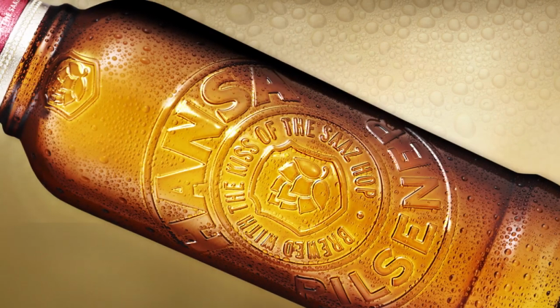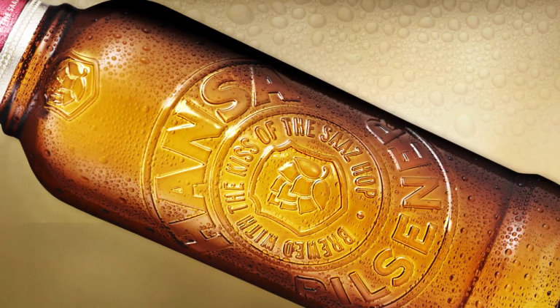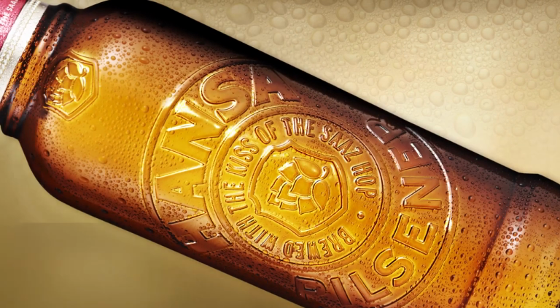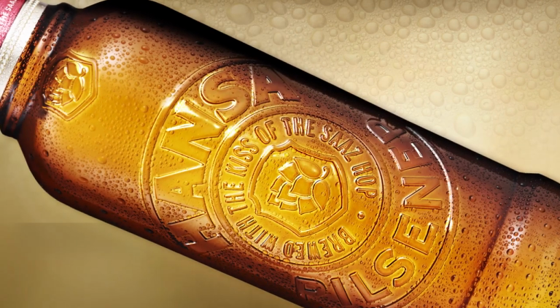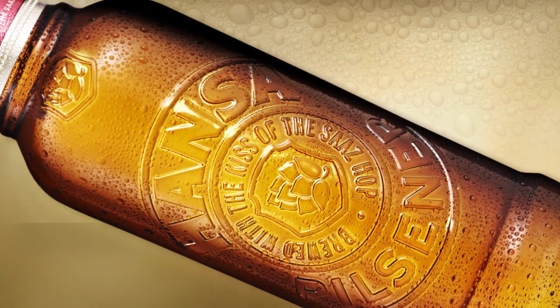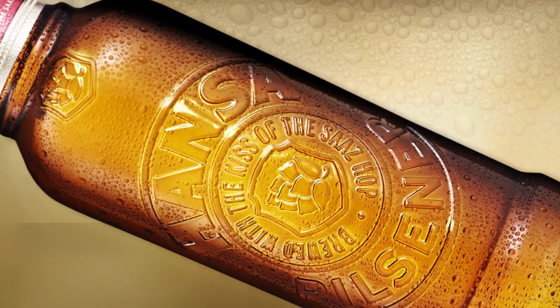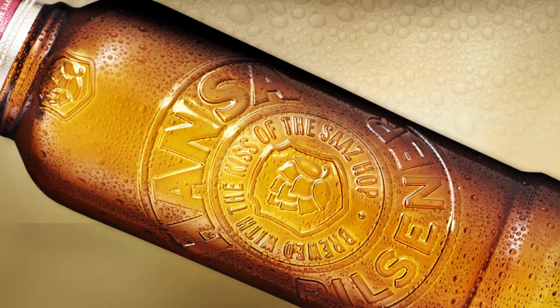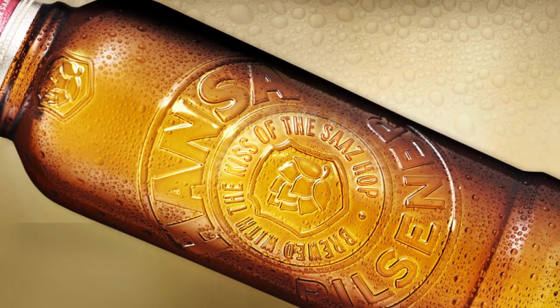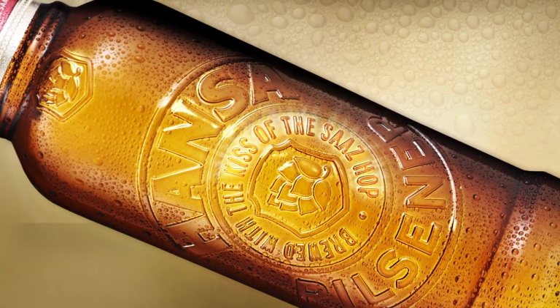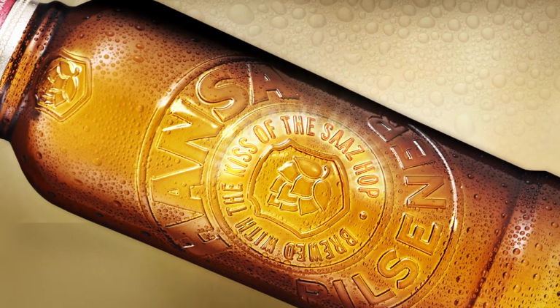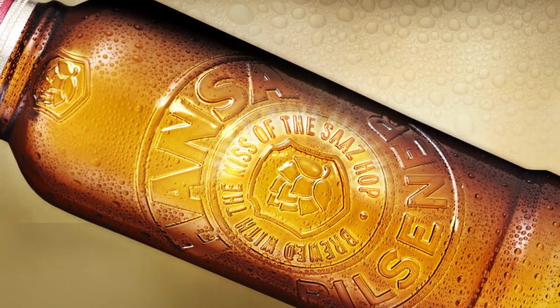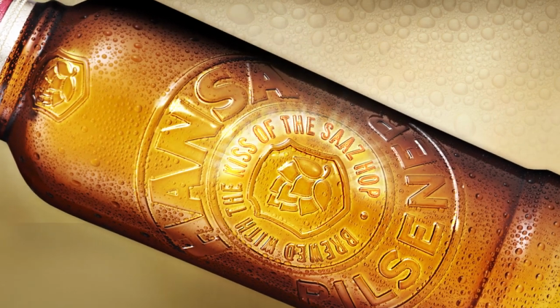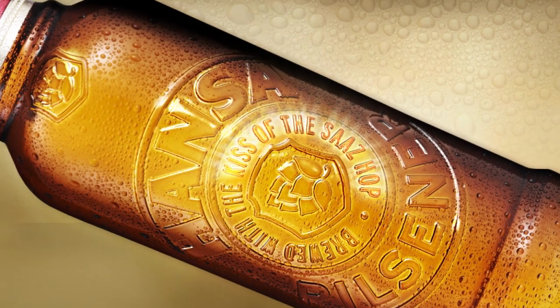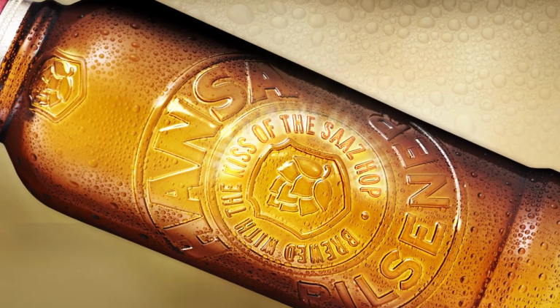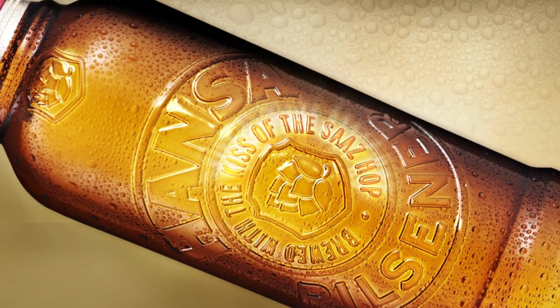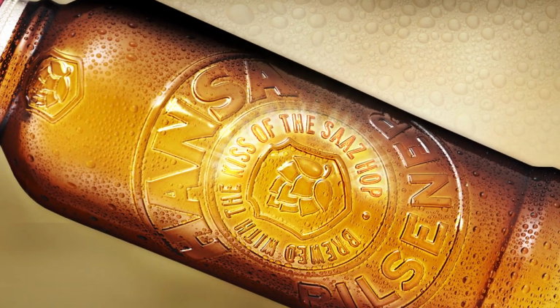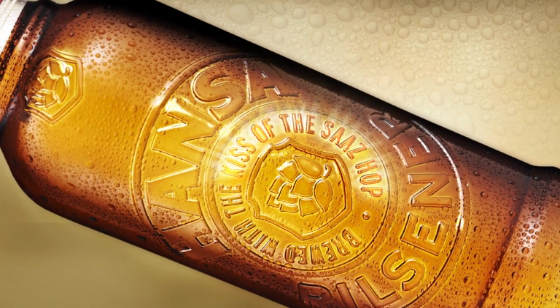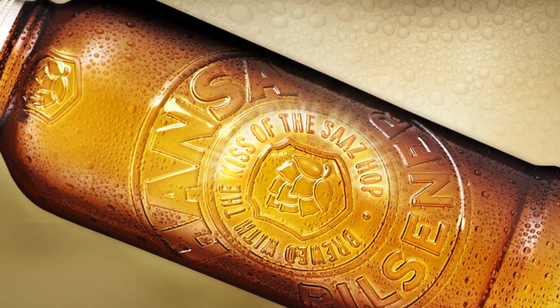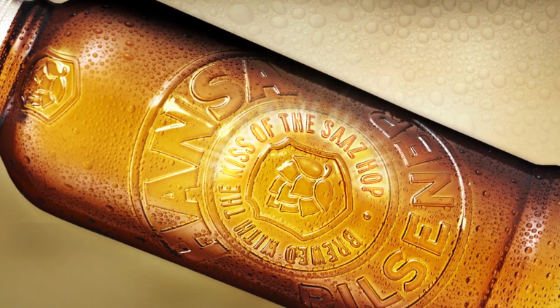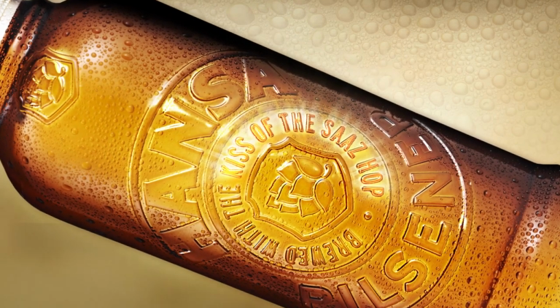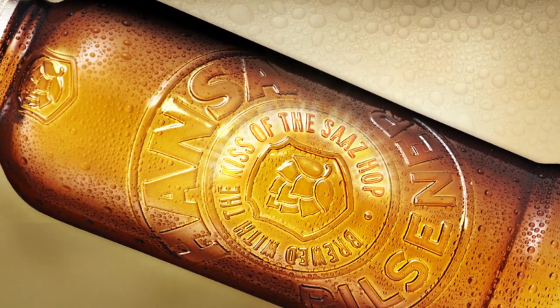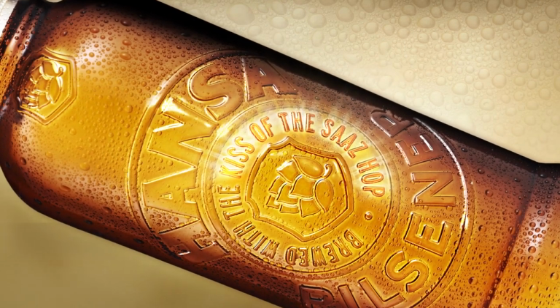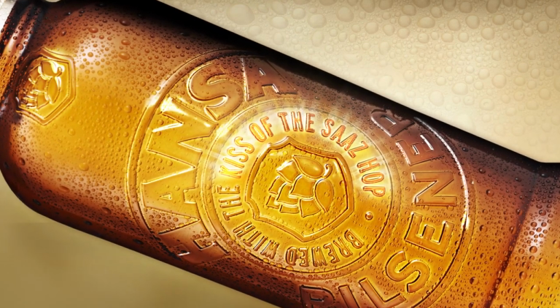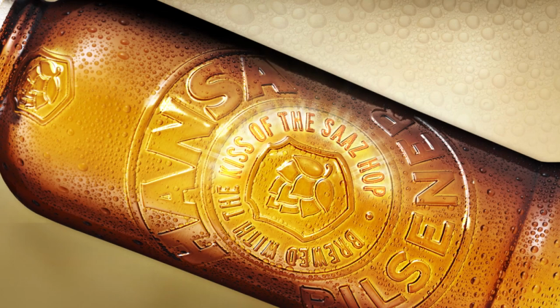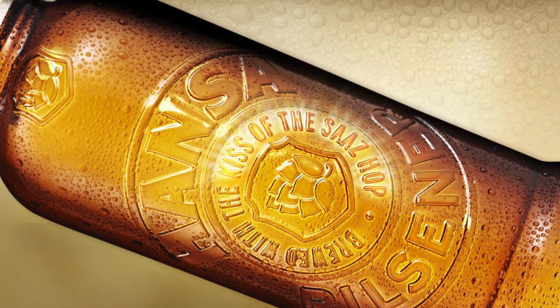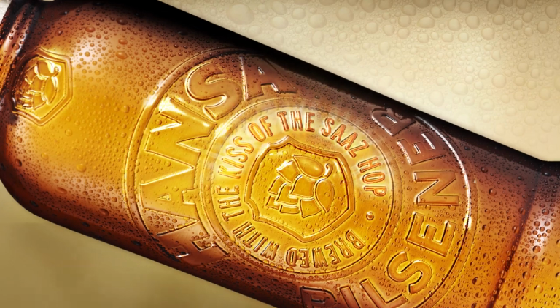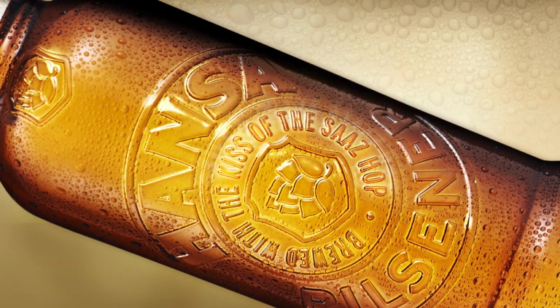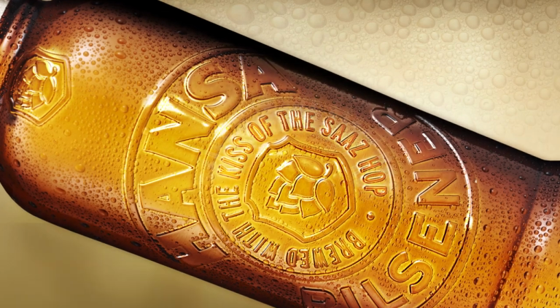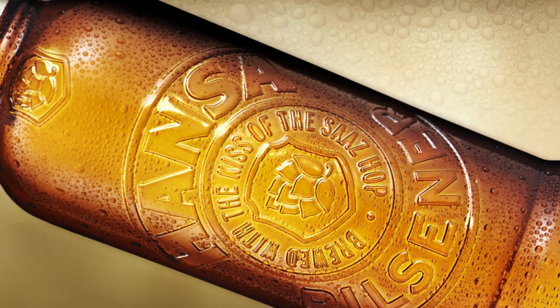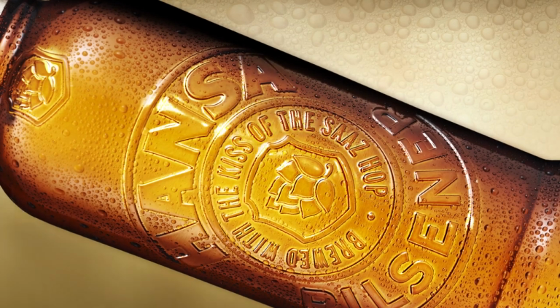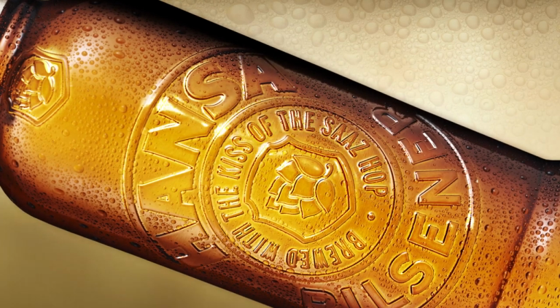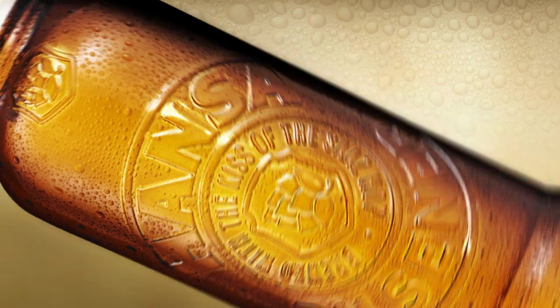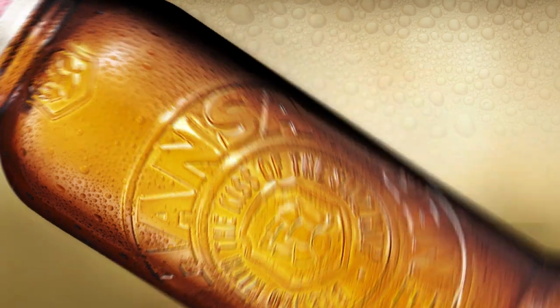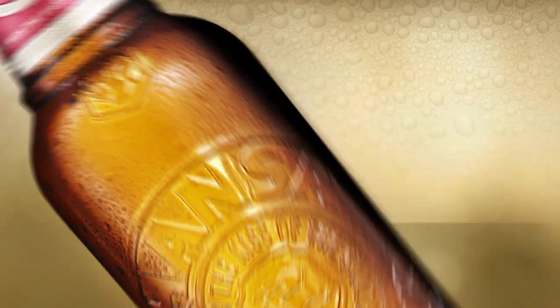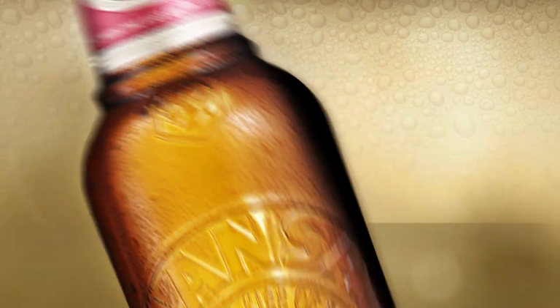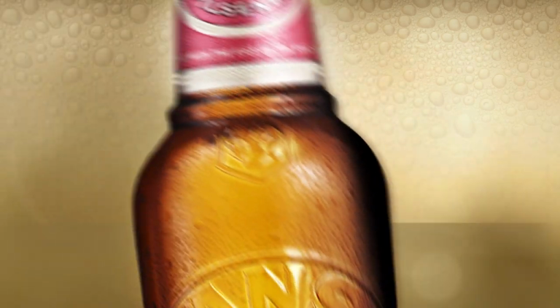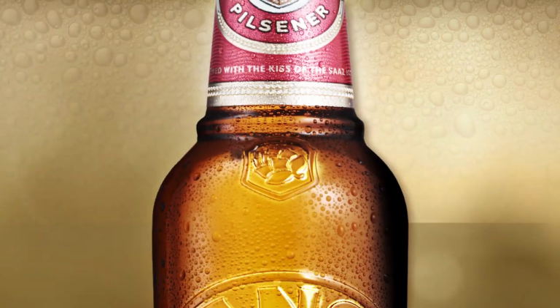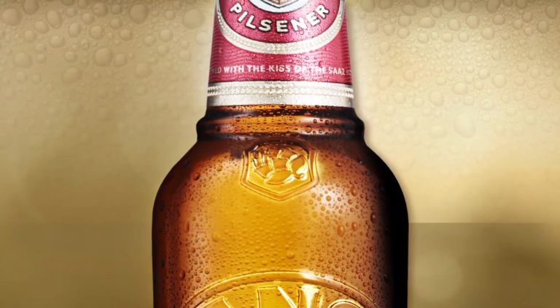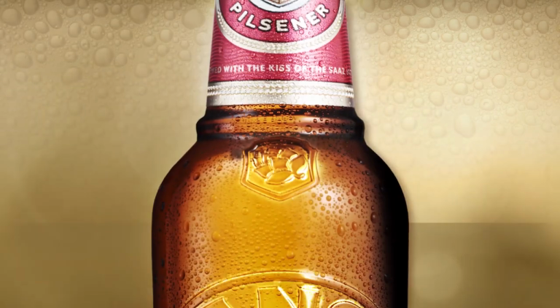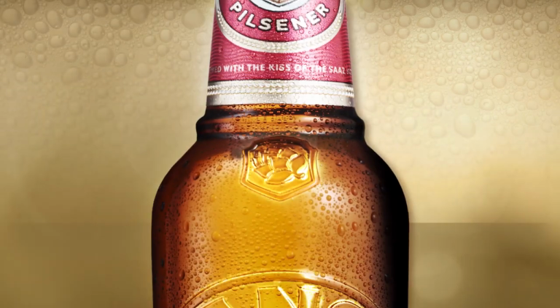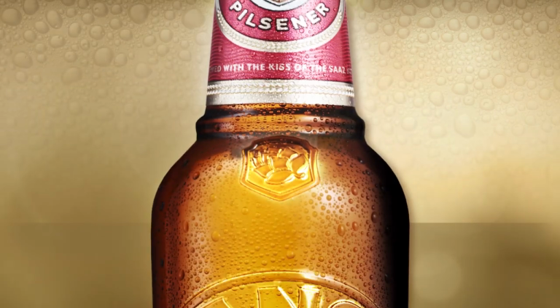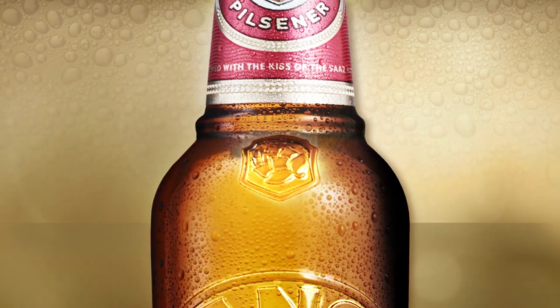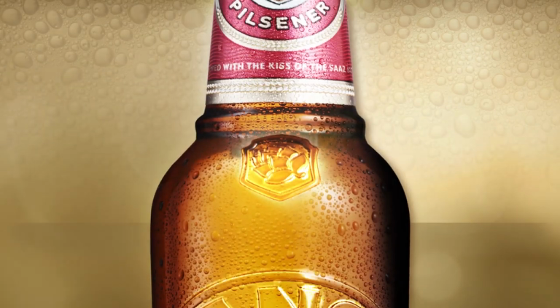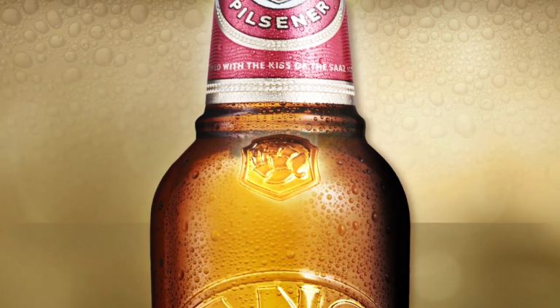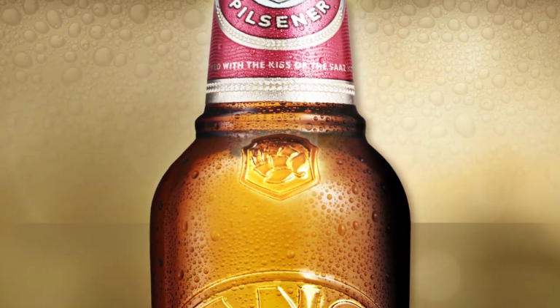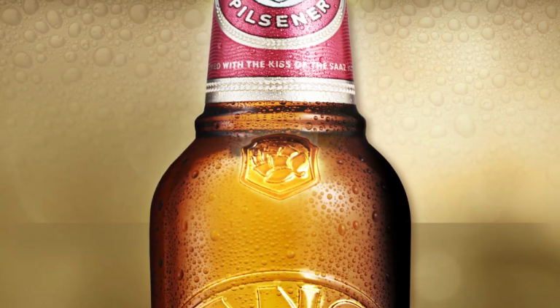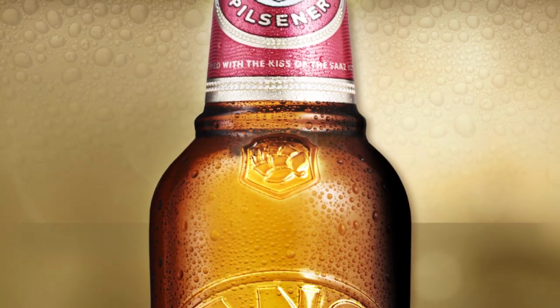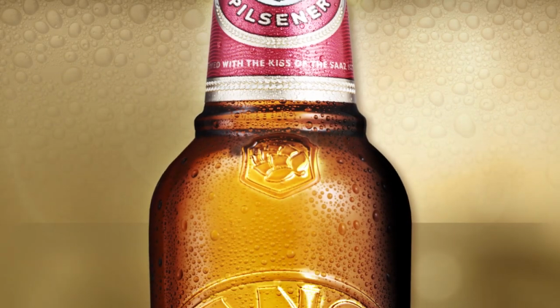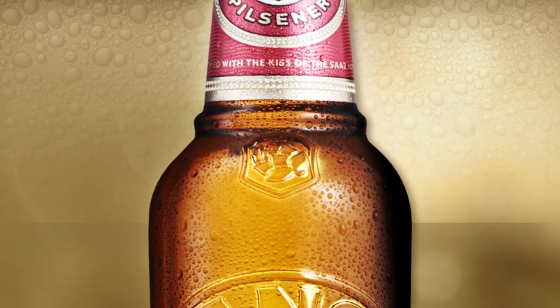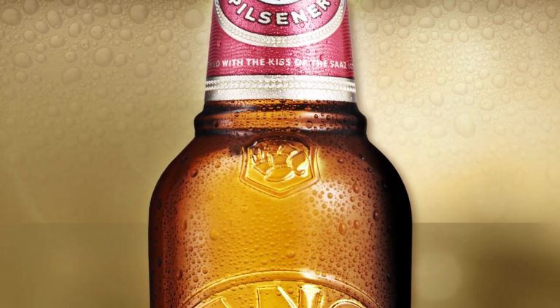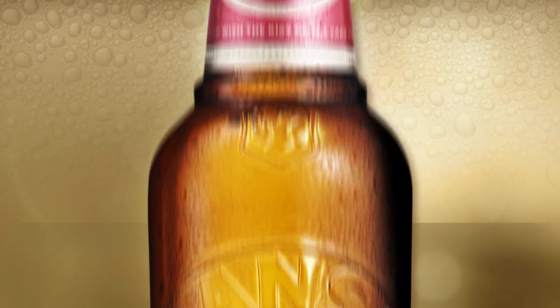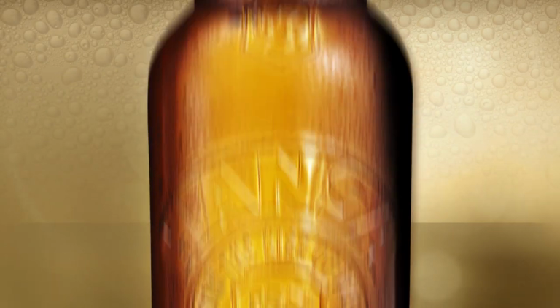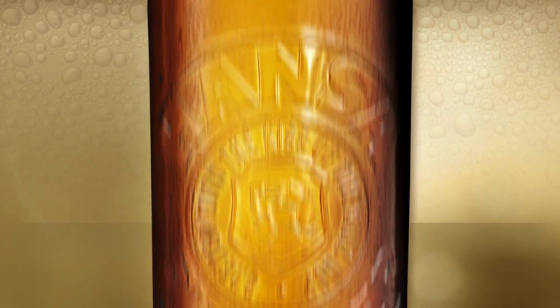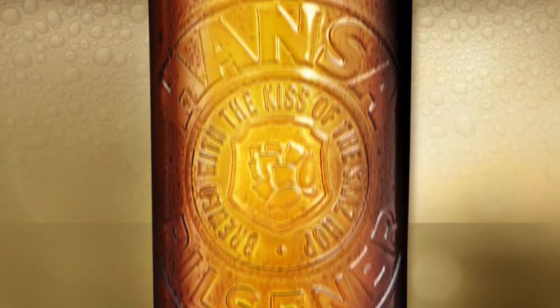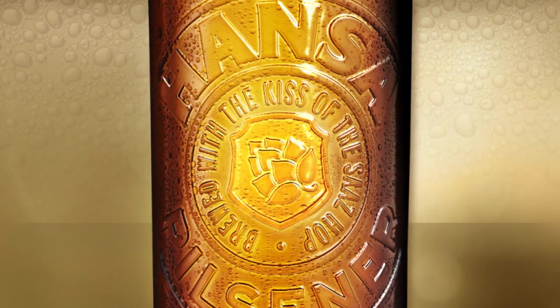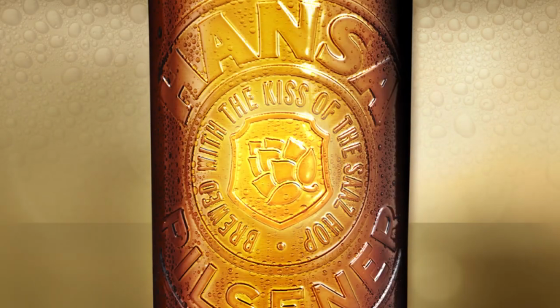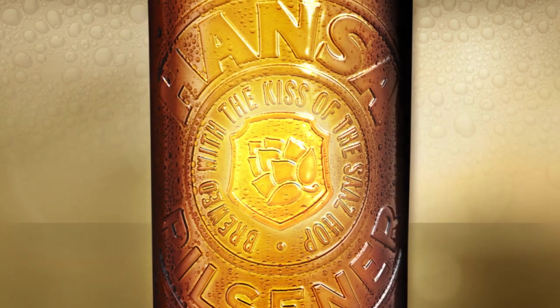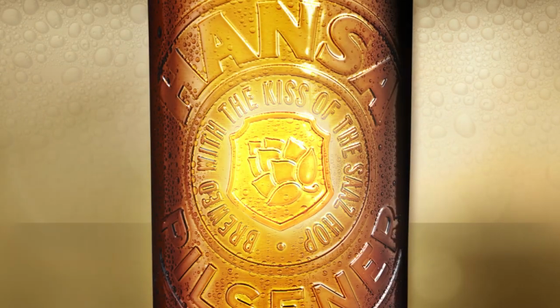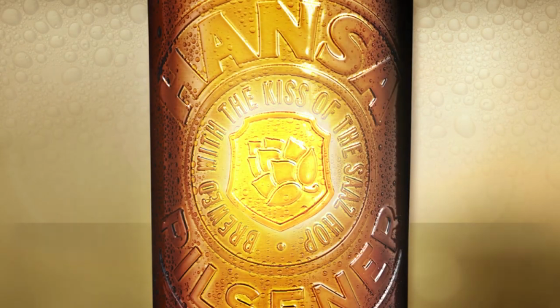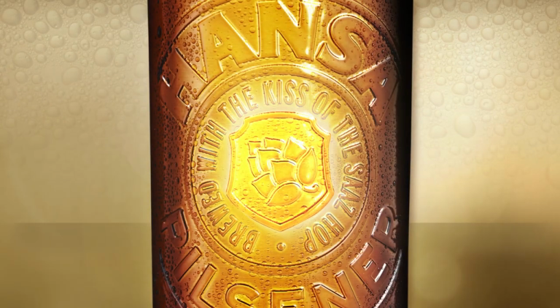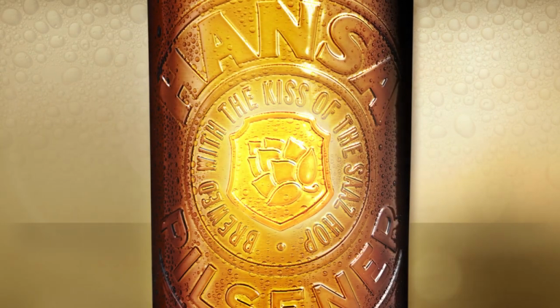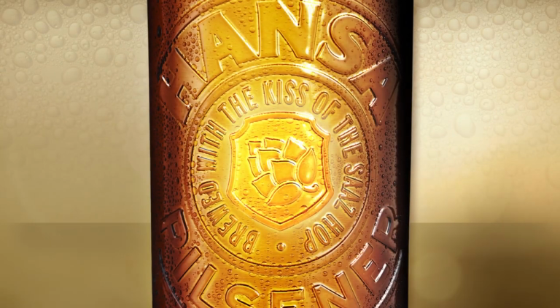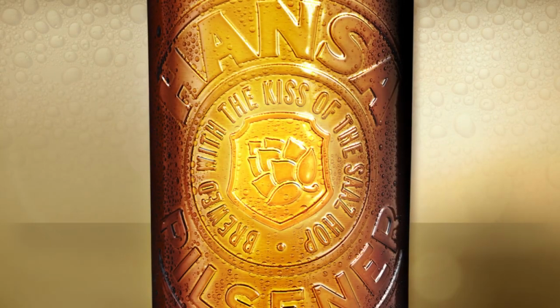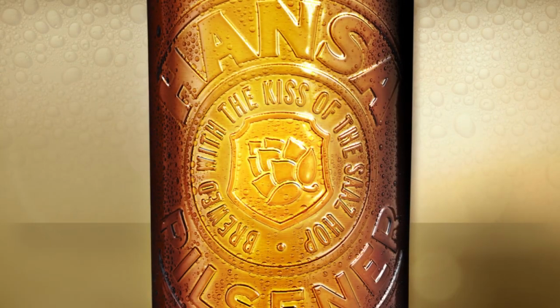As the kiss of the Saaz hop is the special ingredient, this was emphasized in the shoulder and body embossing.